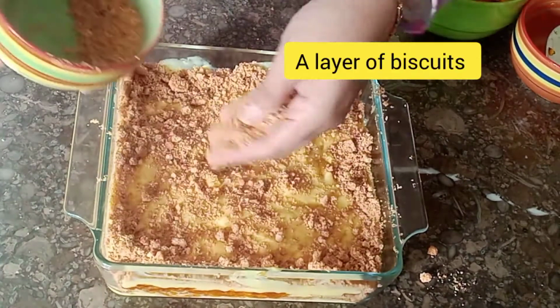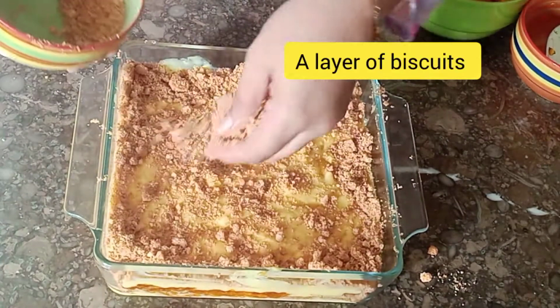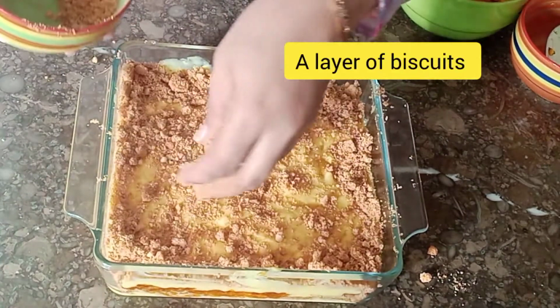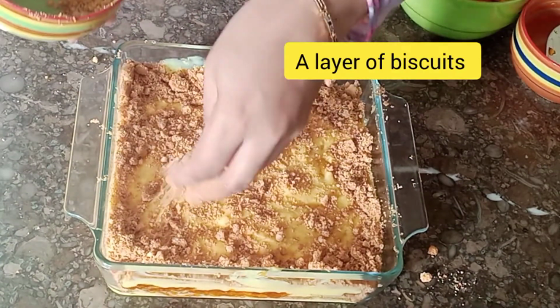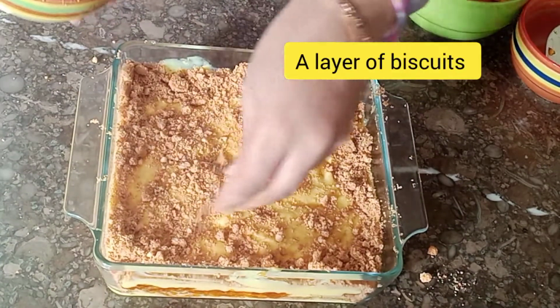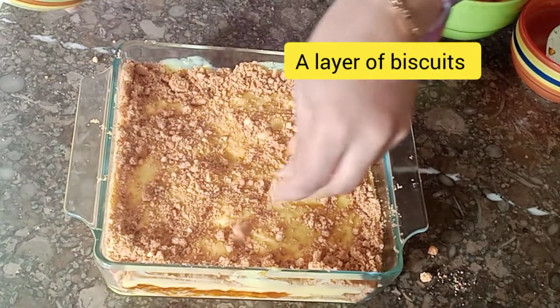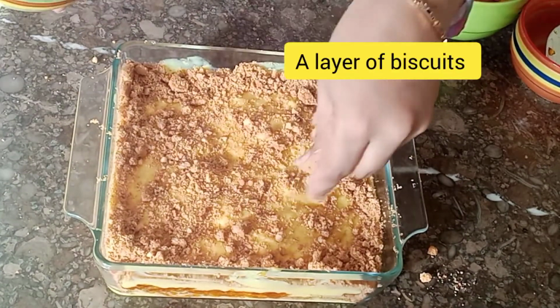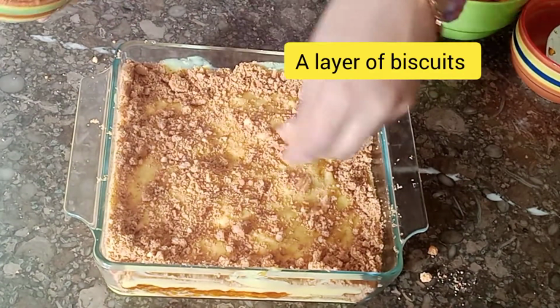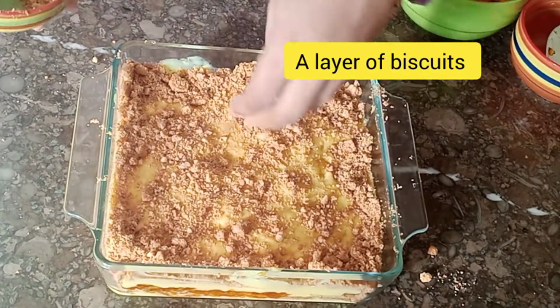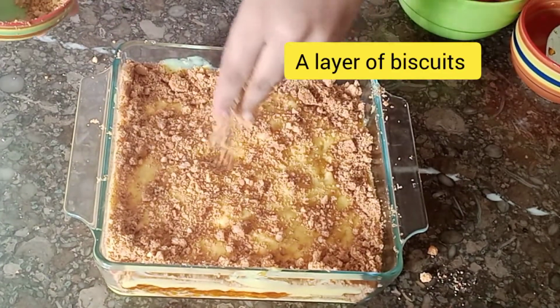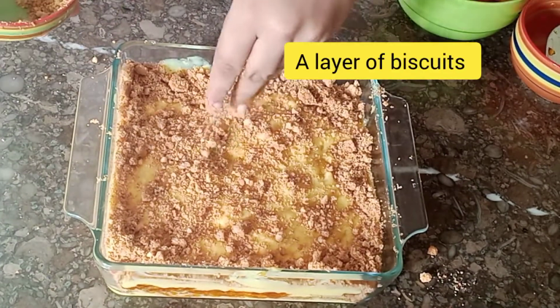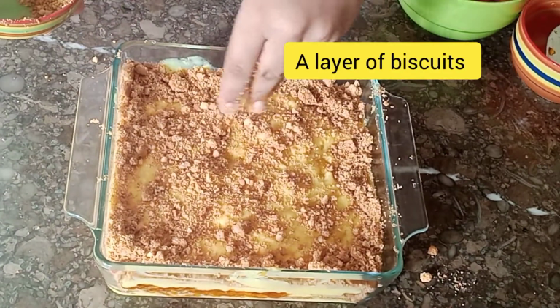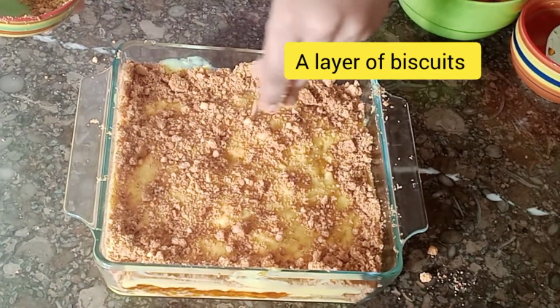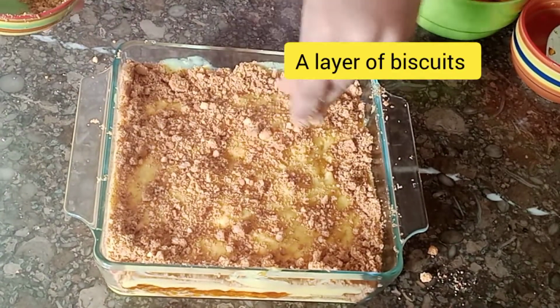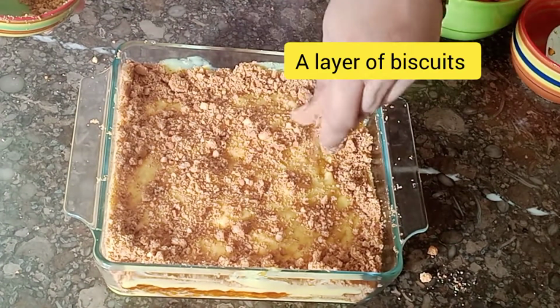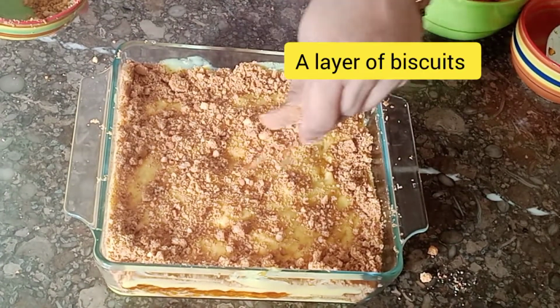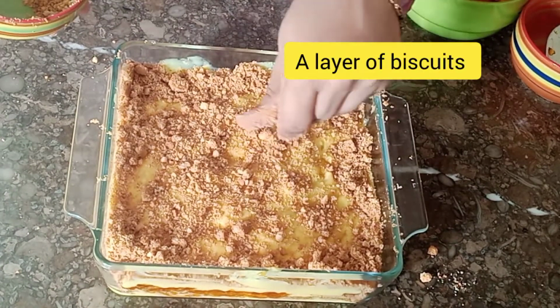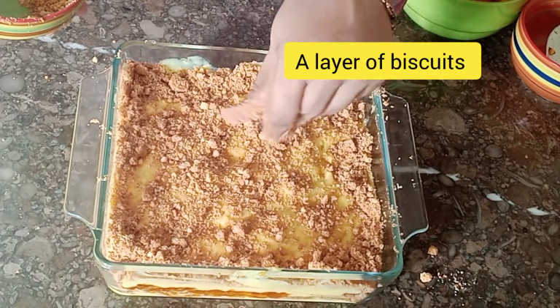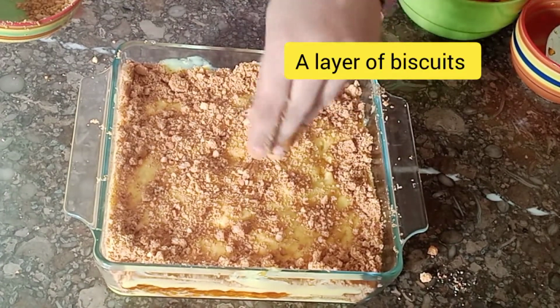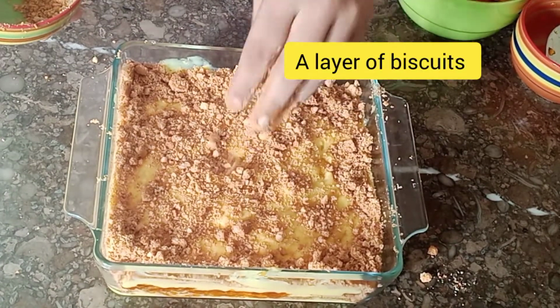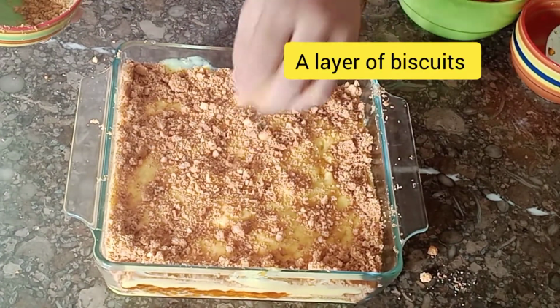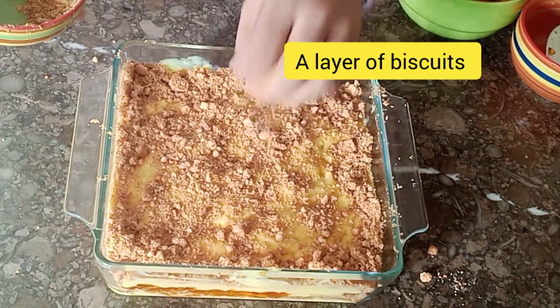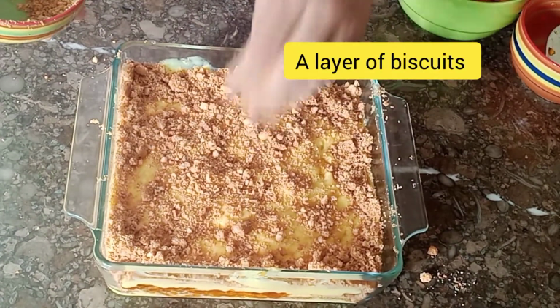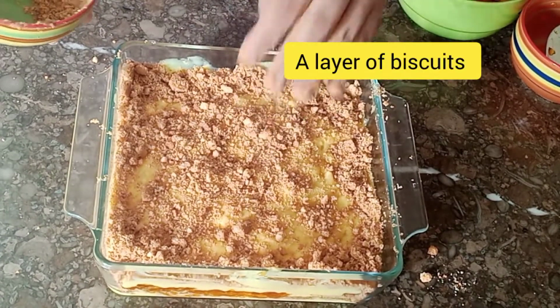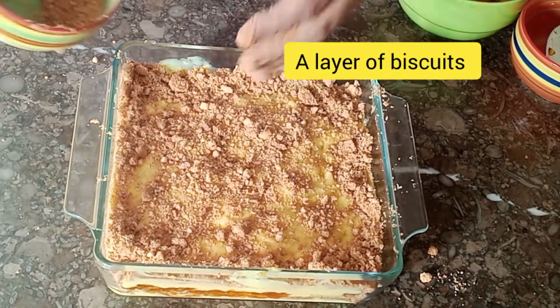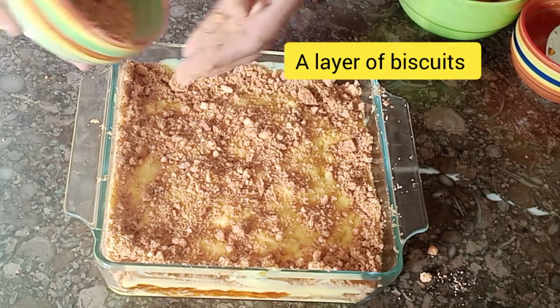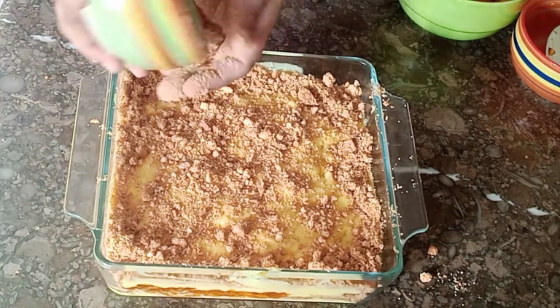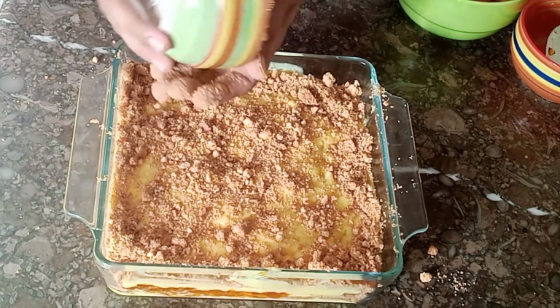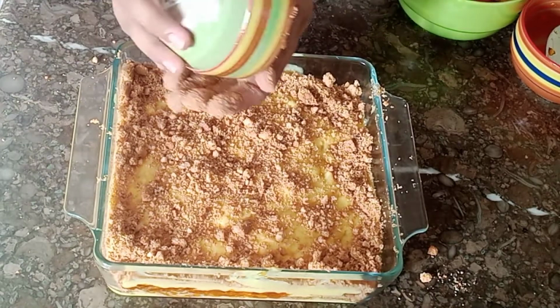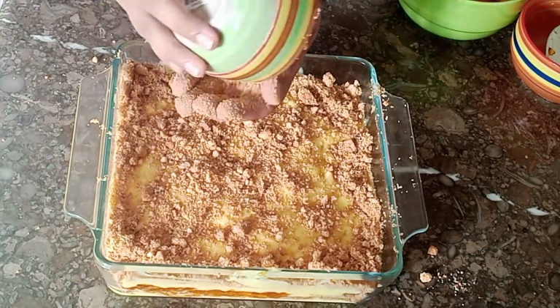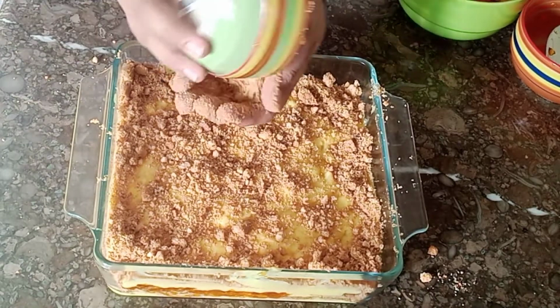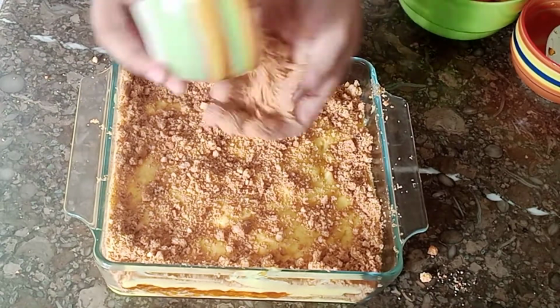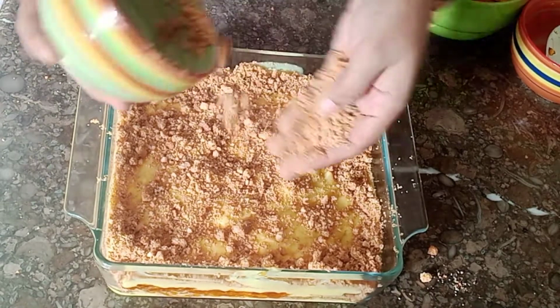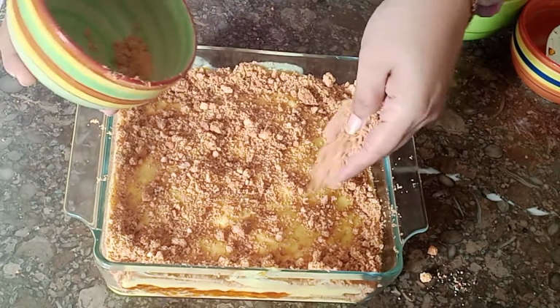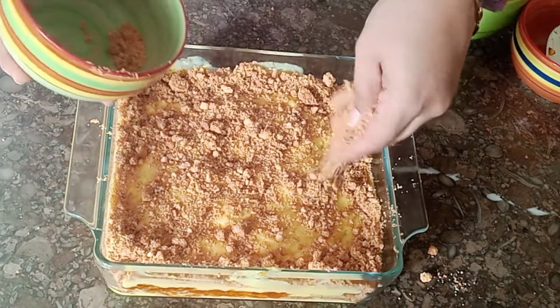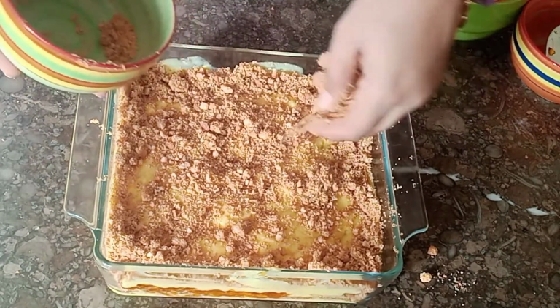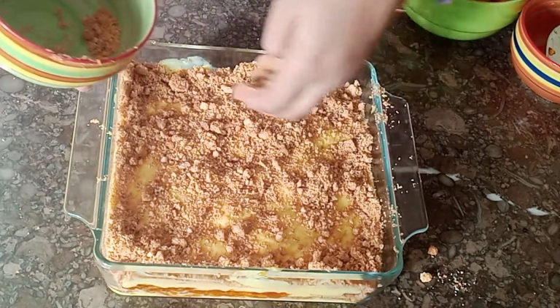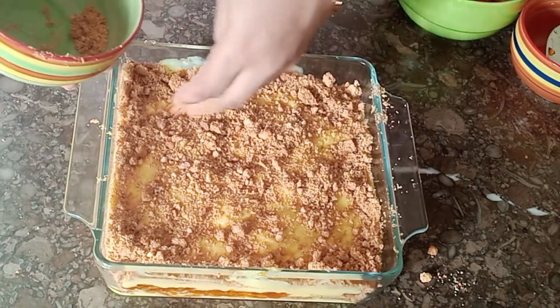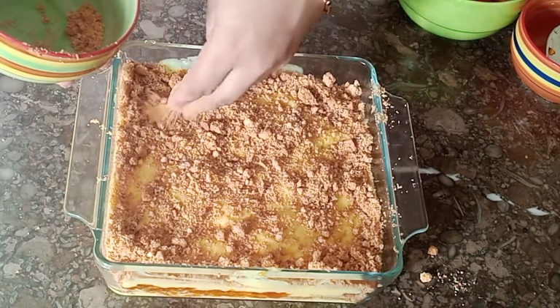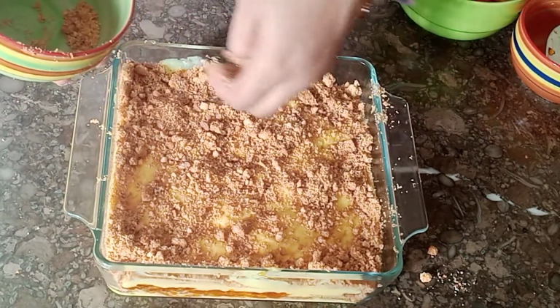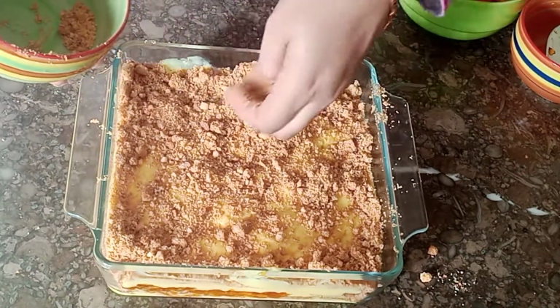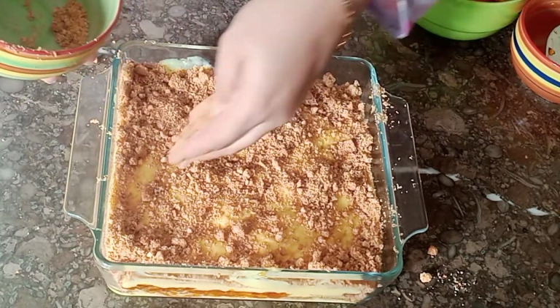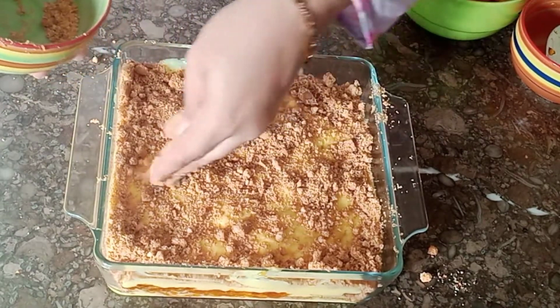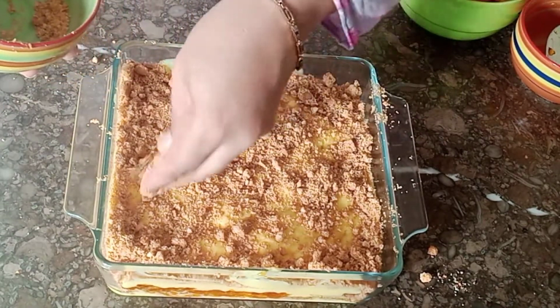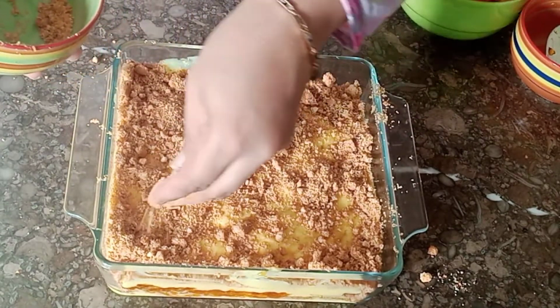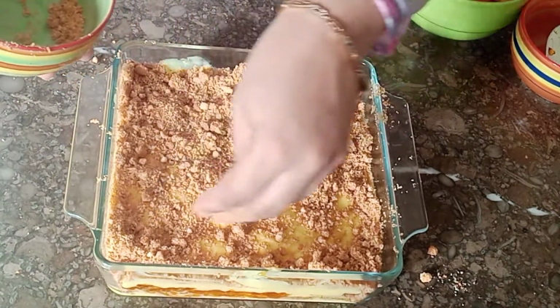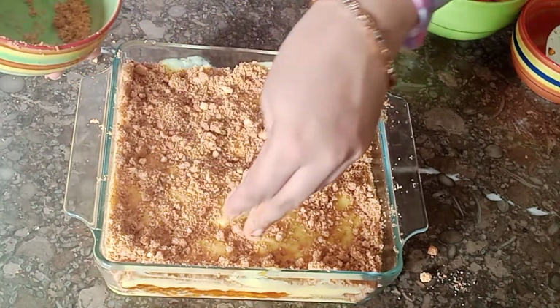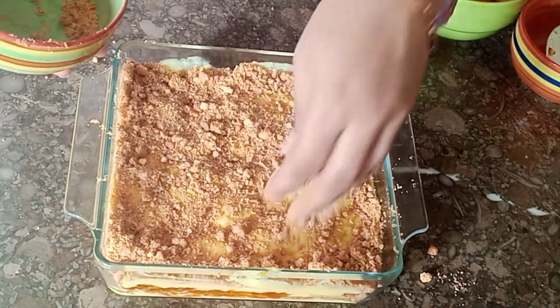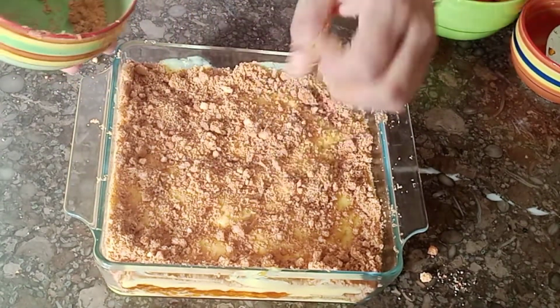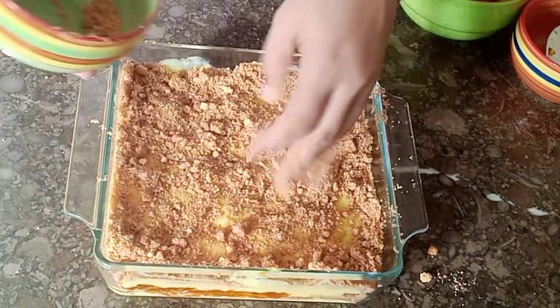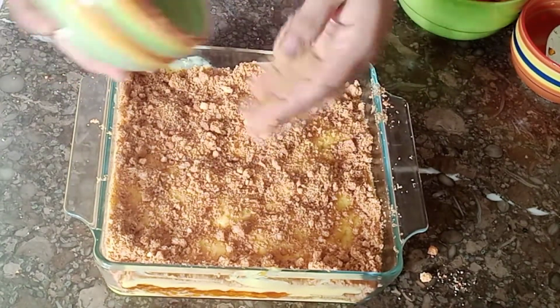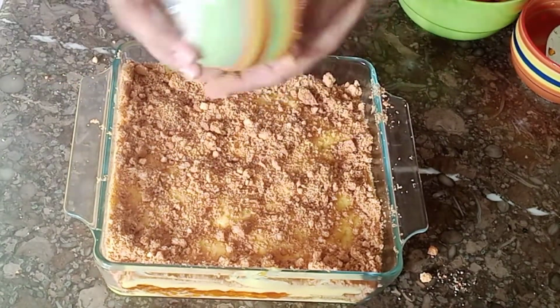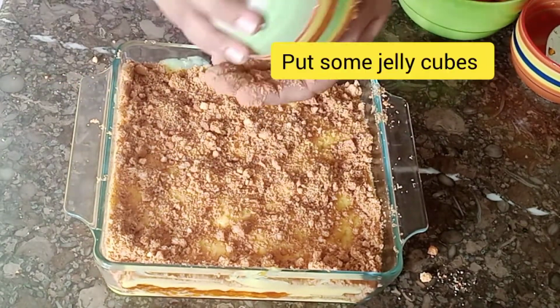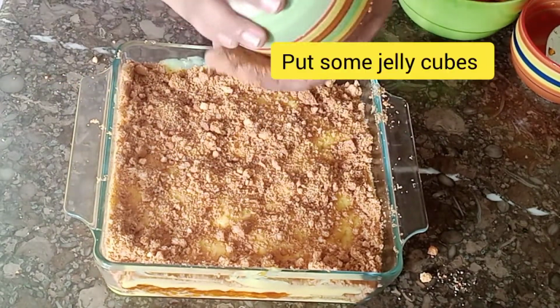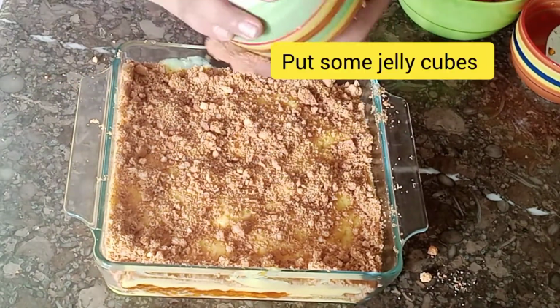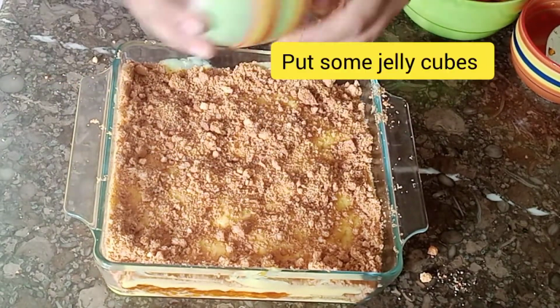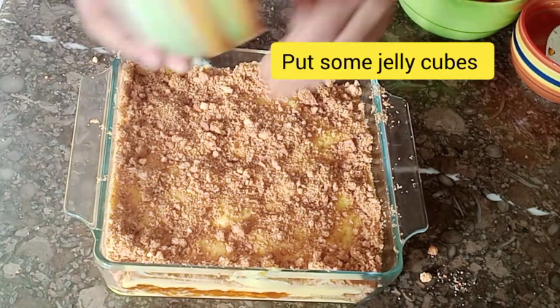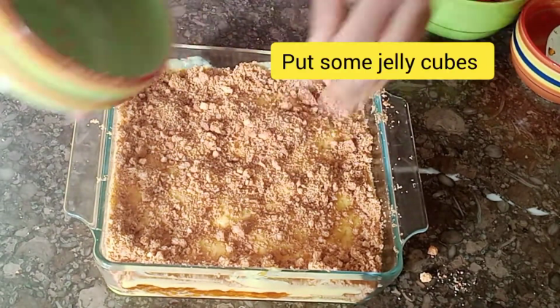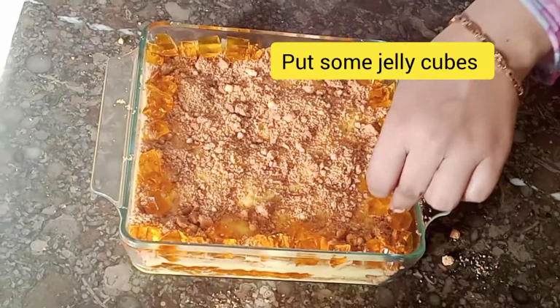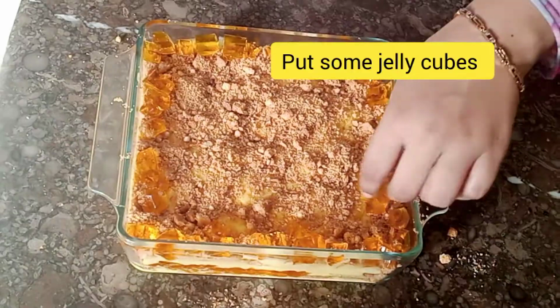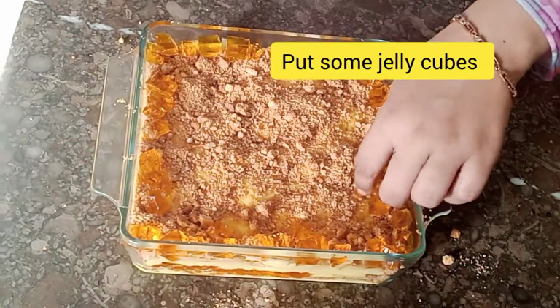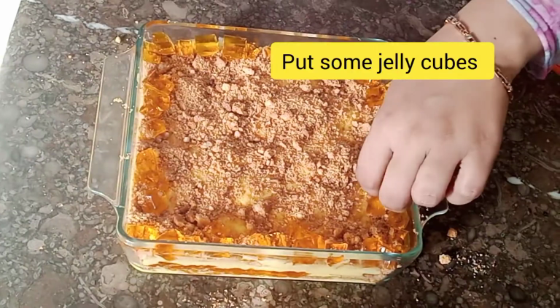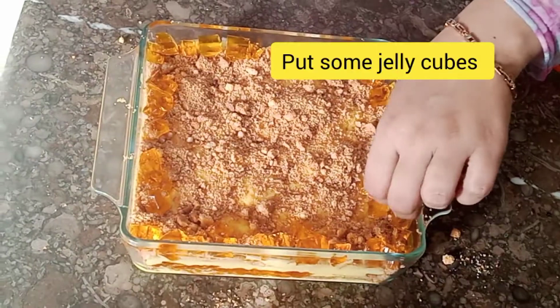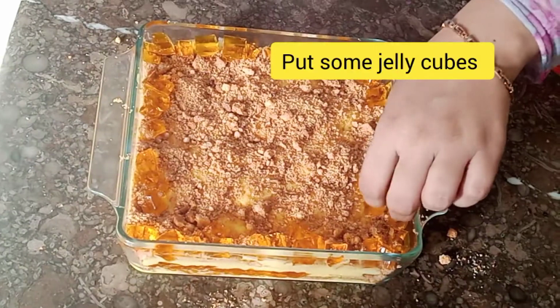We will add a layer of biscuits again, and then jelly.